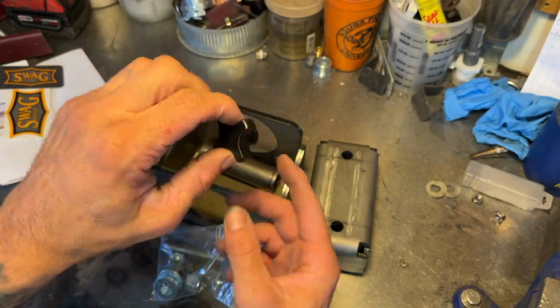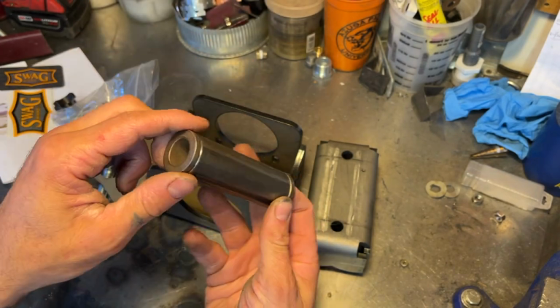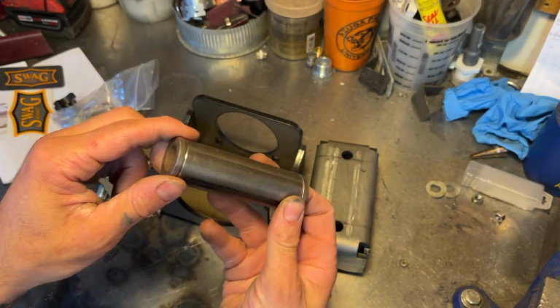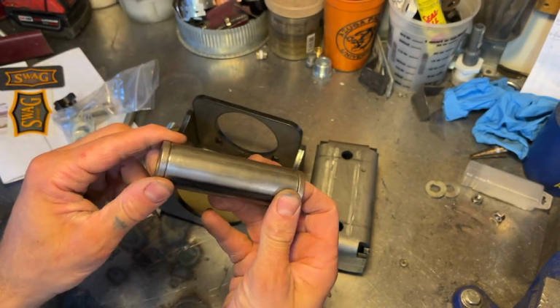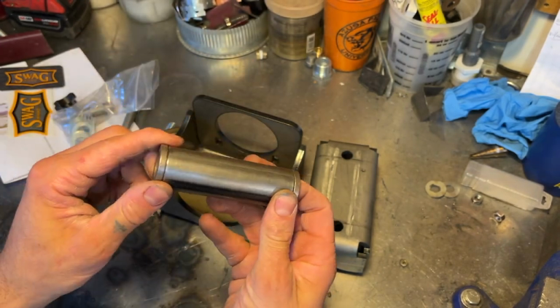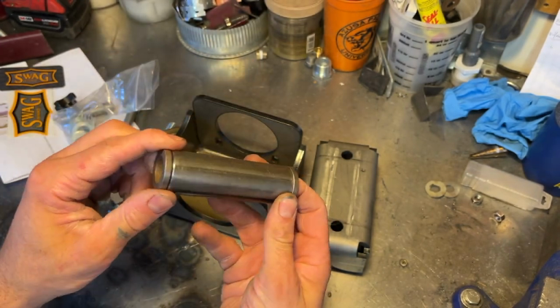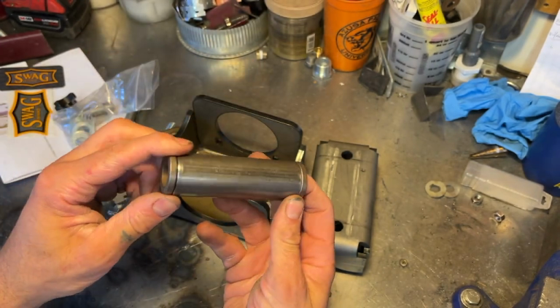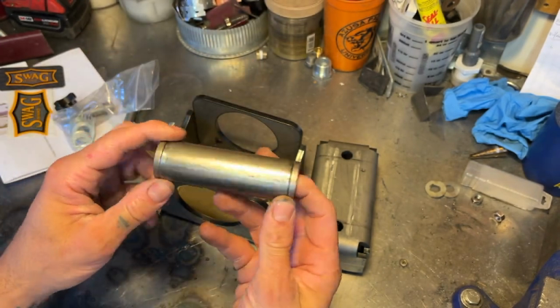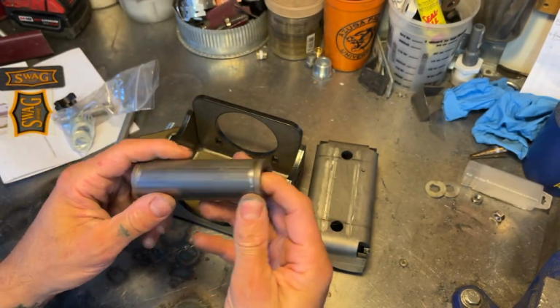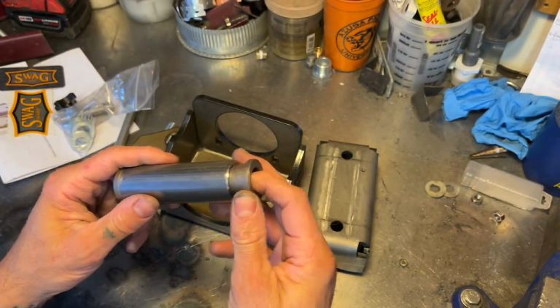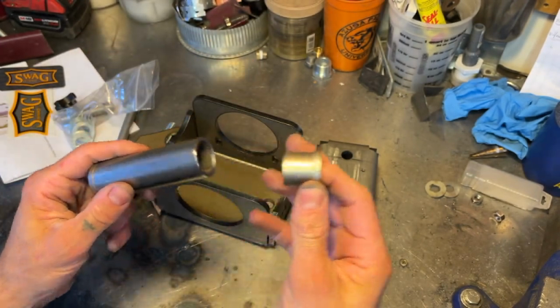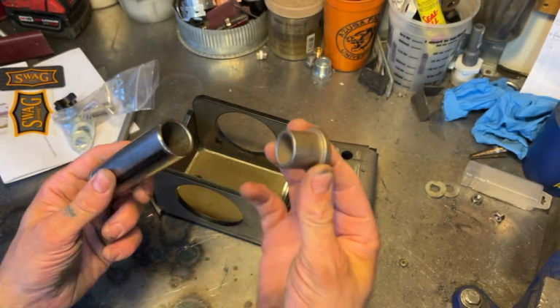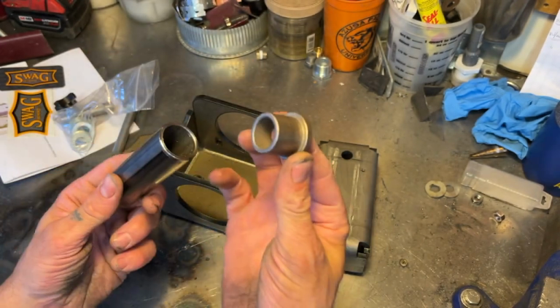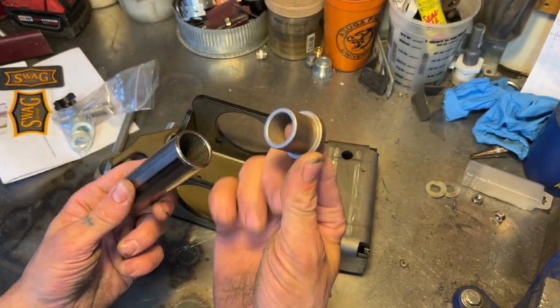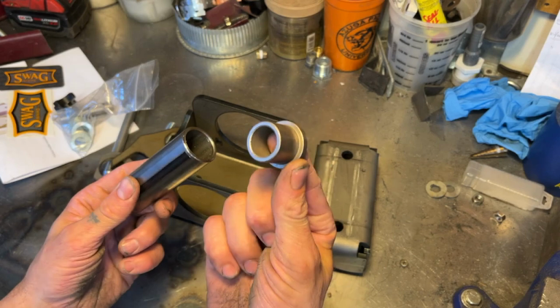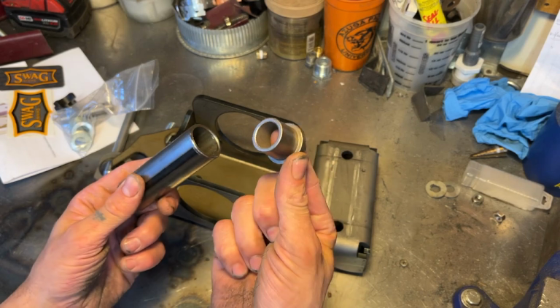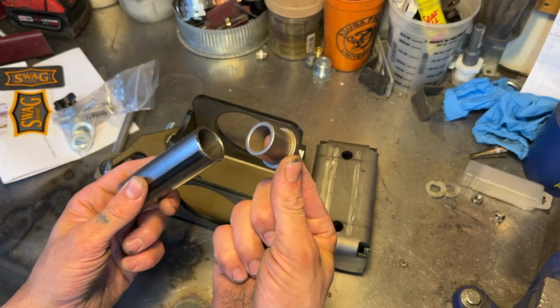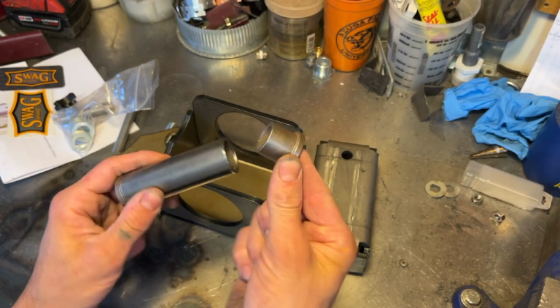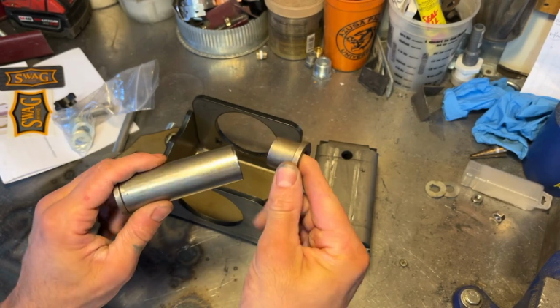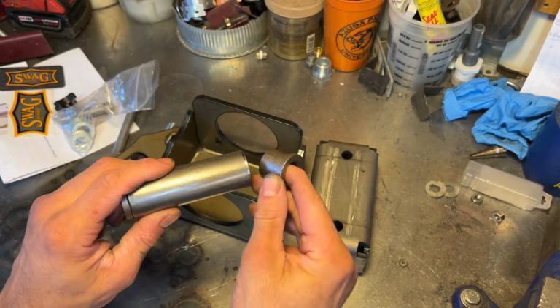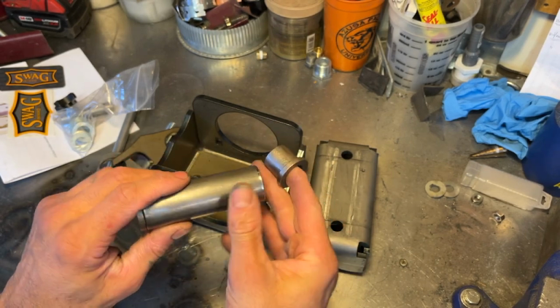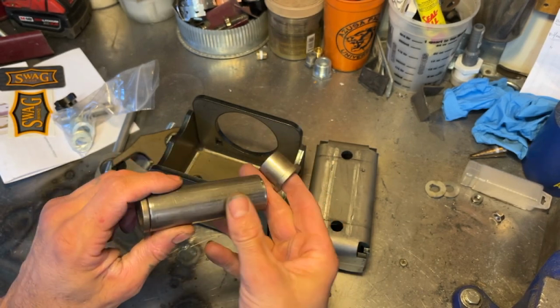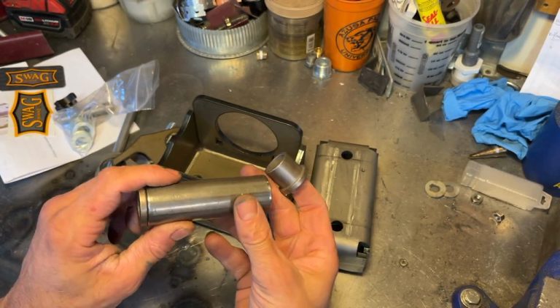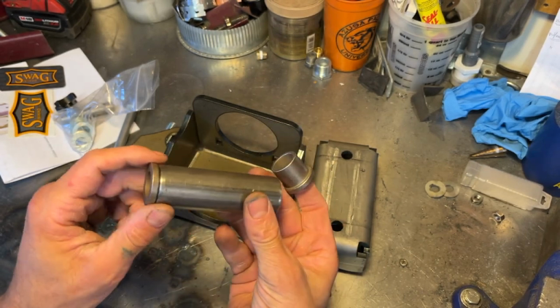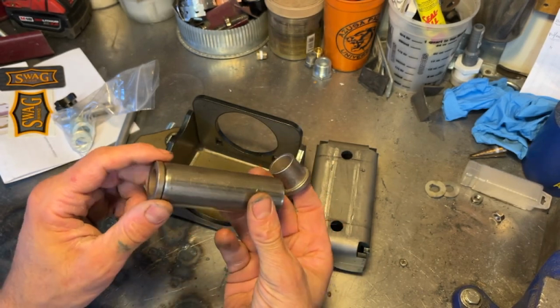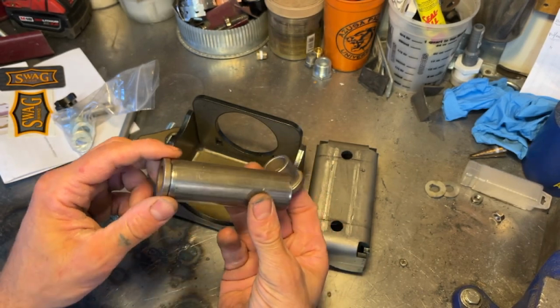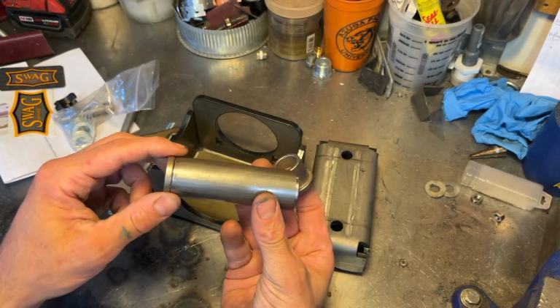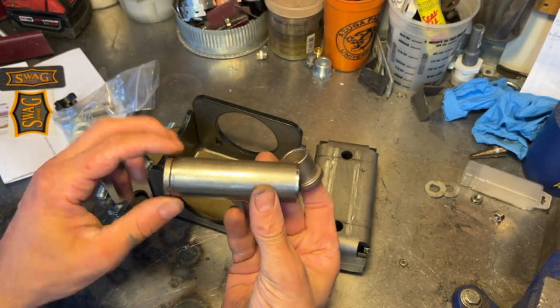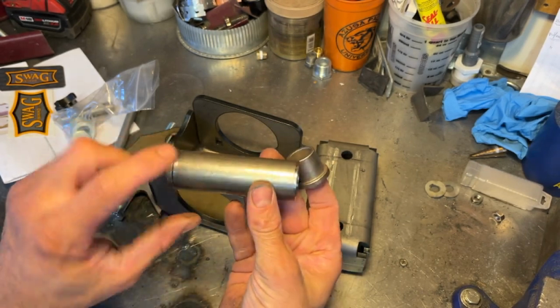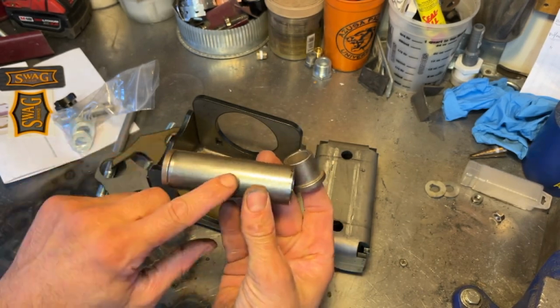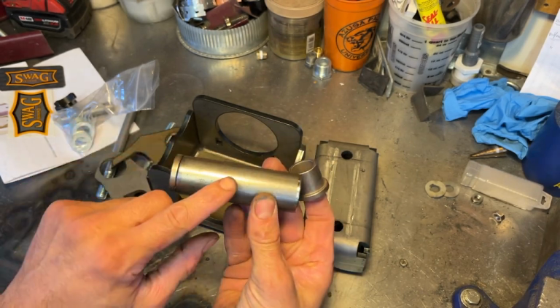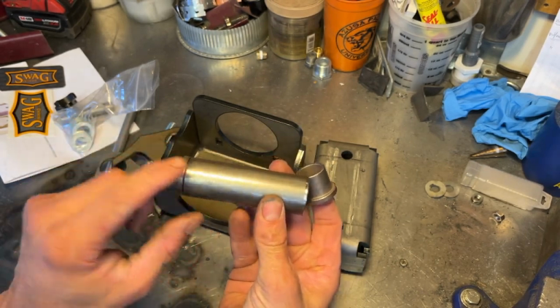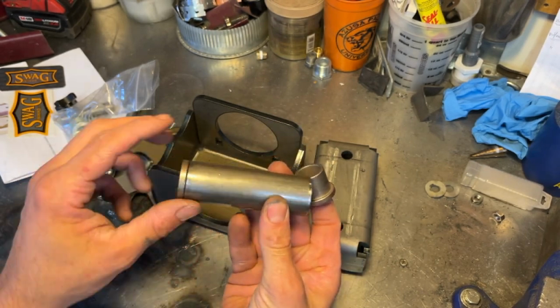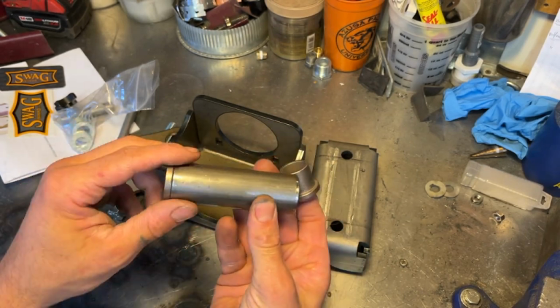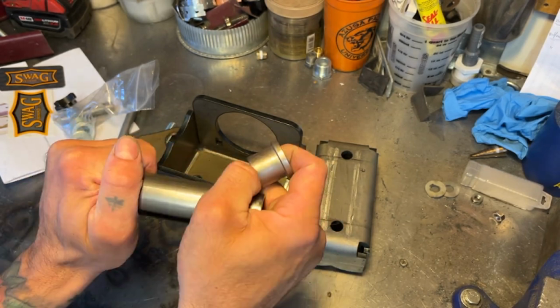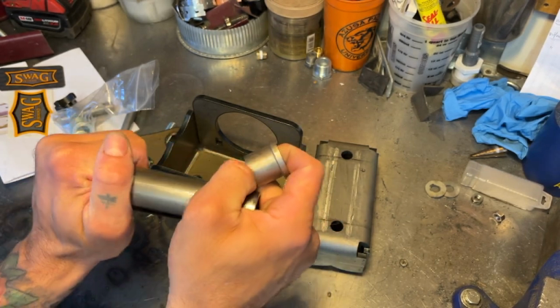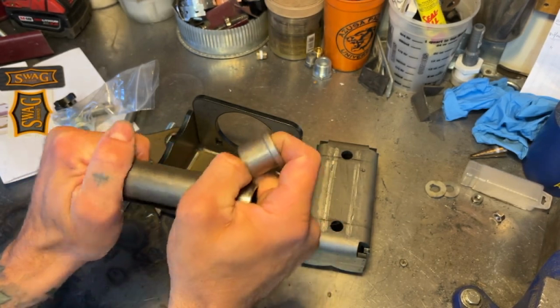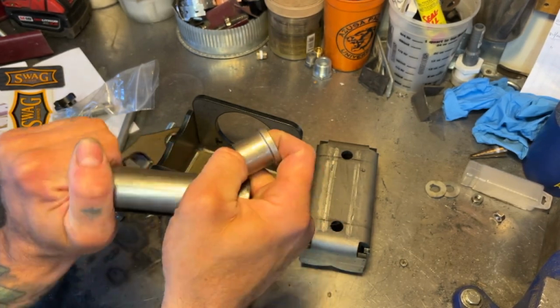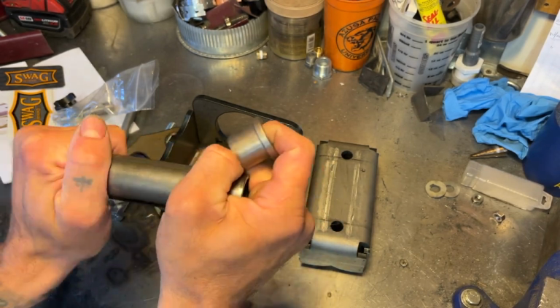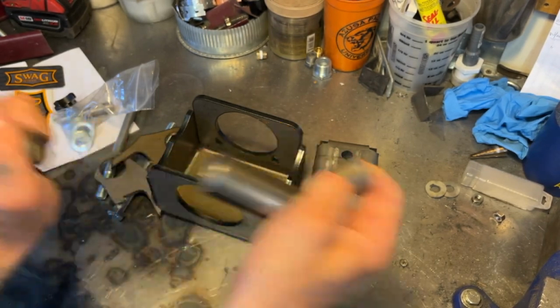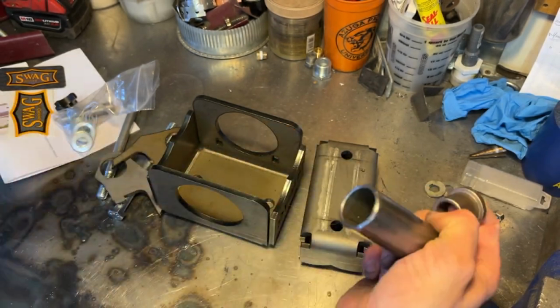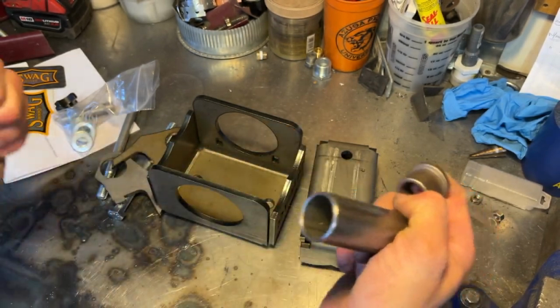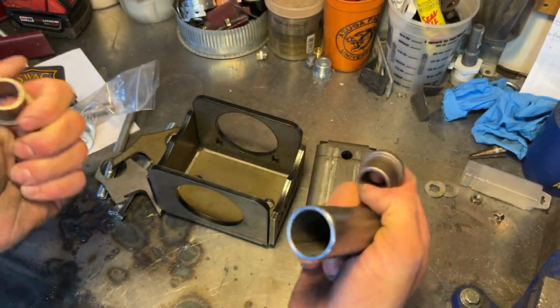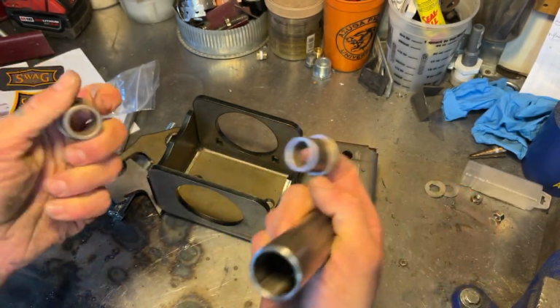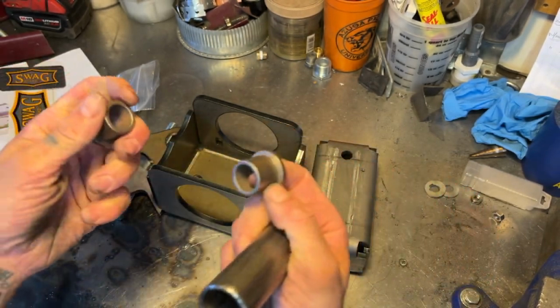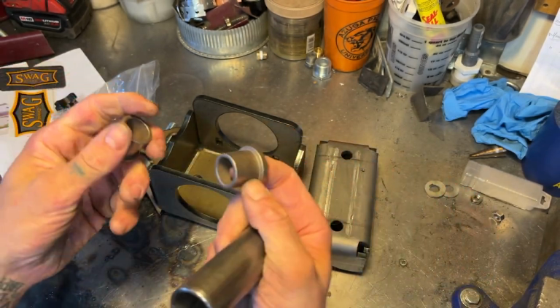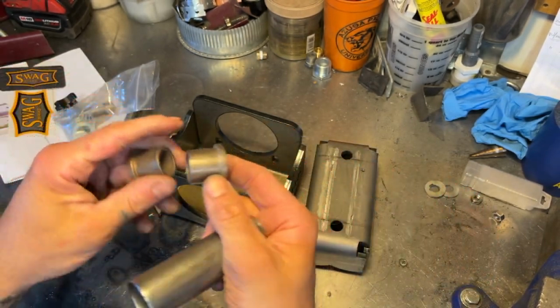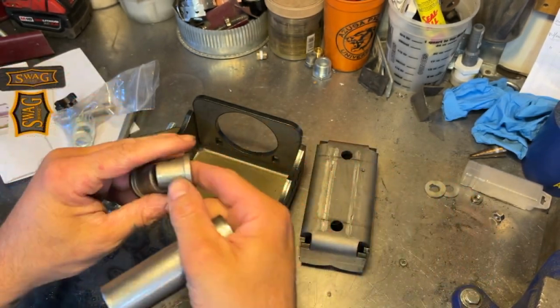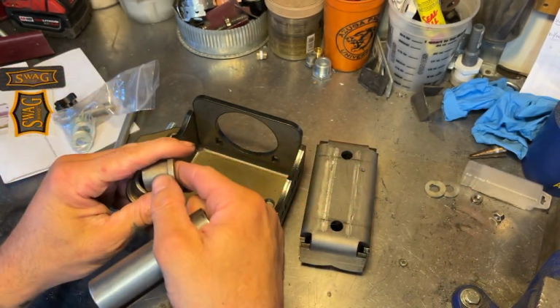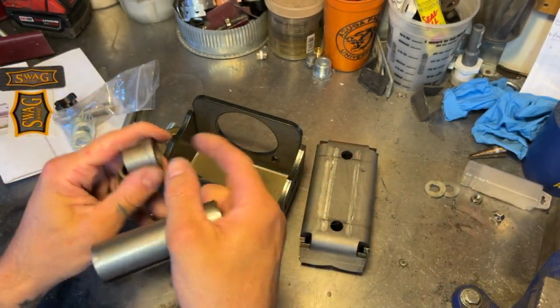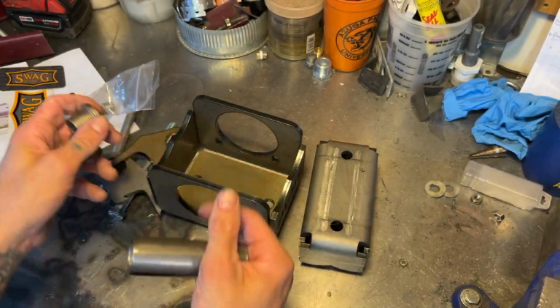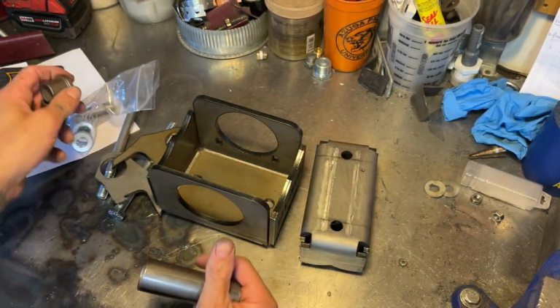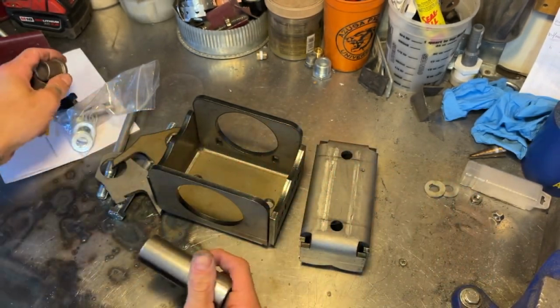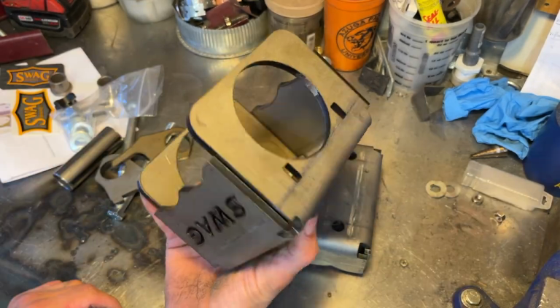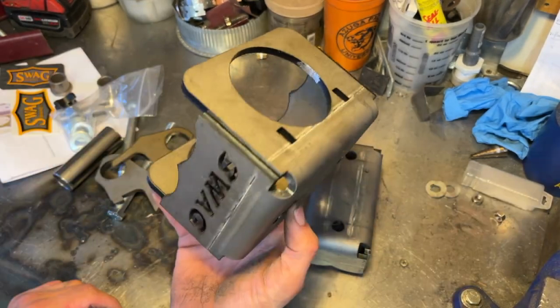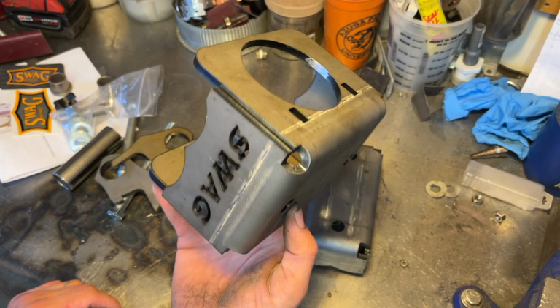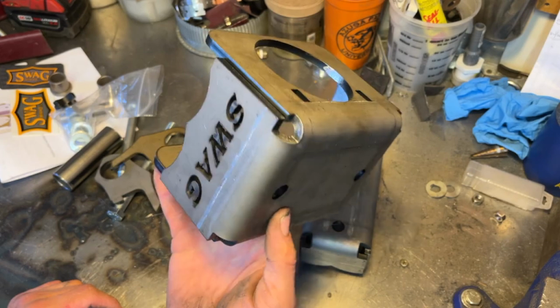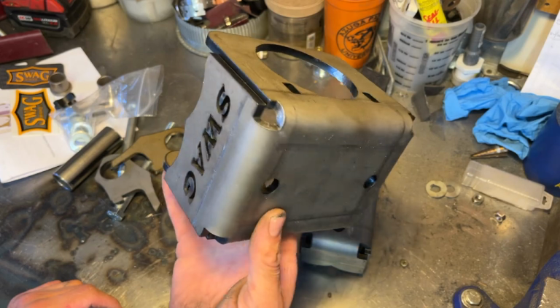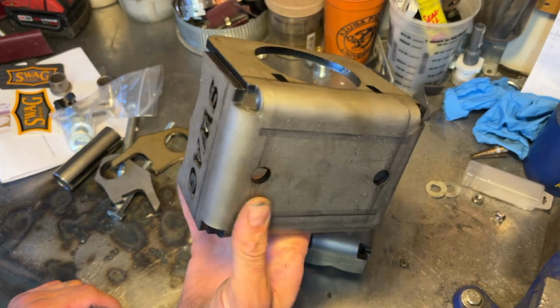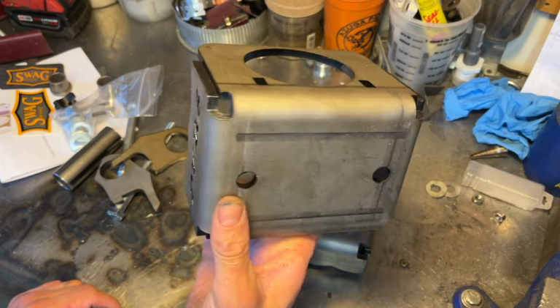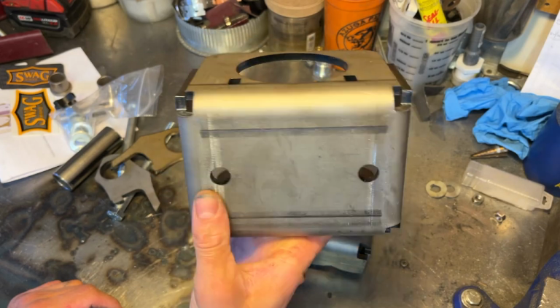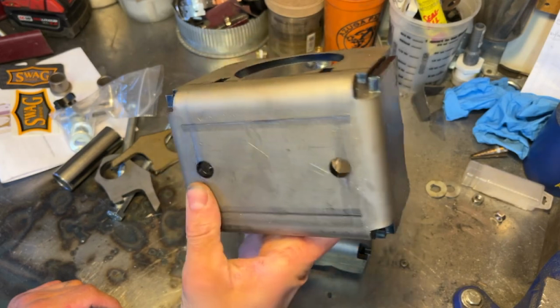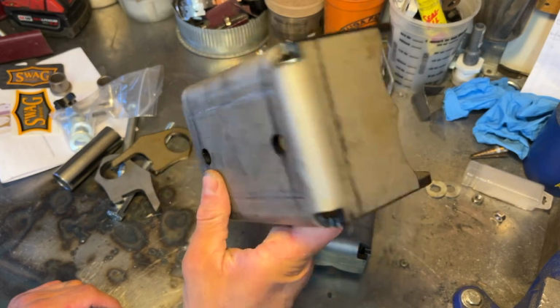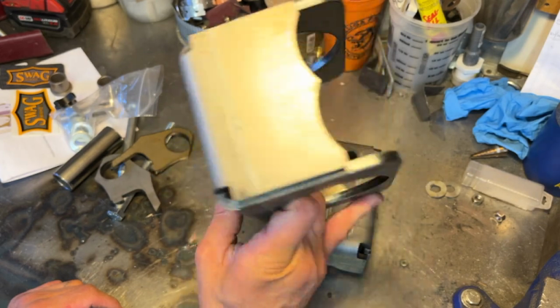The tube here we'll have to weld on, including the bushings. When we weld this on, we can't have the bushings in there, so we'll just go ahead and take them out now. And then of course your main plate.